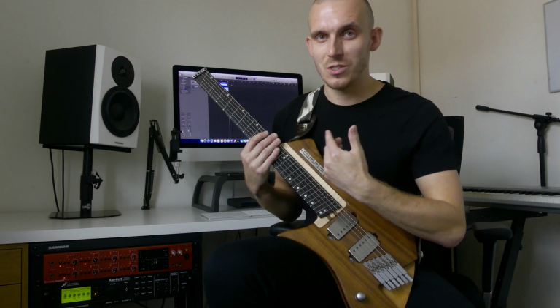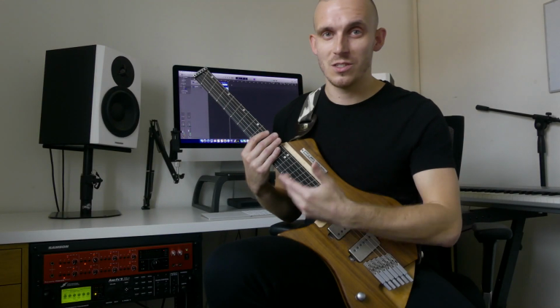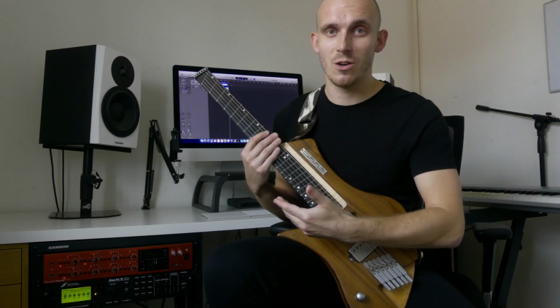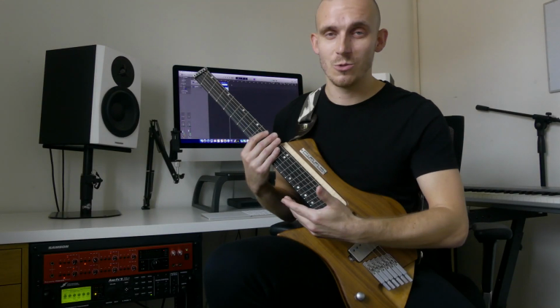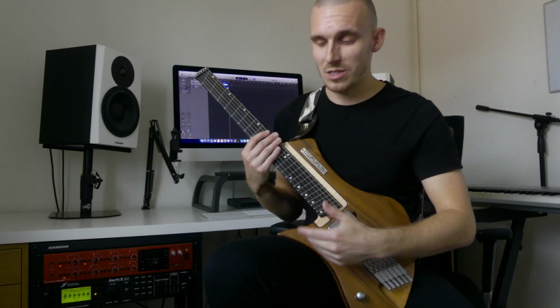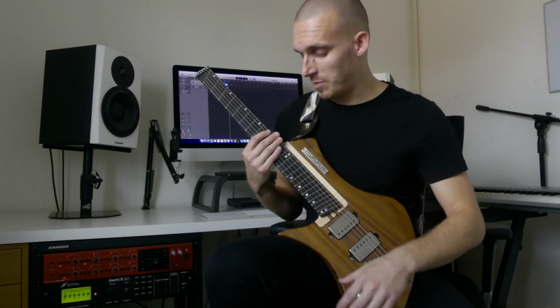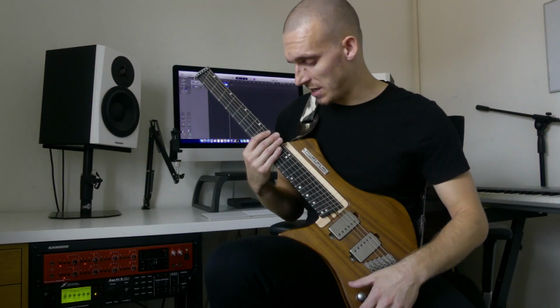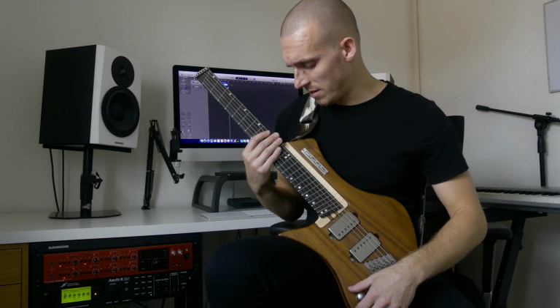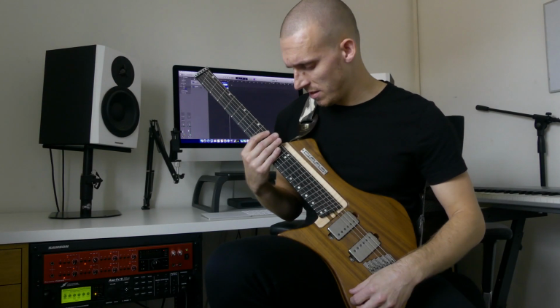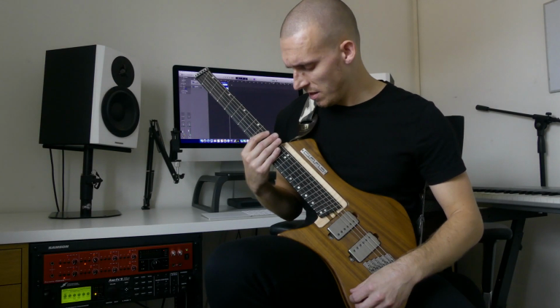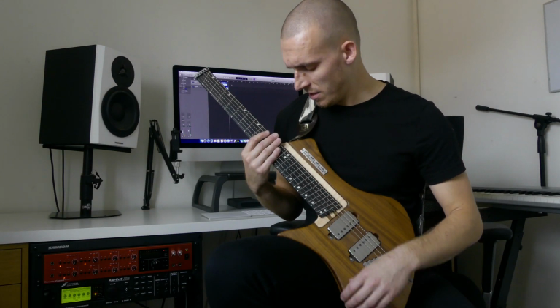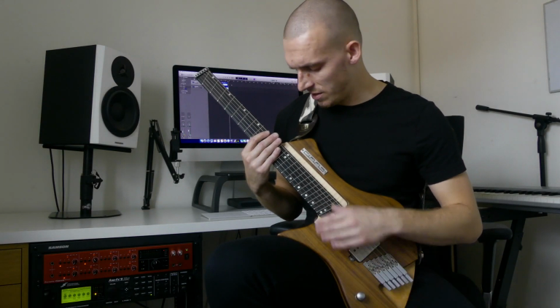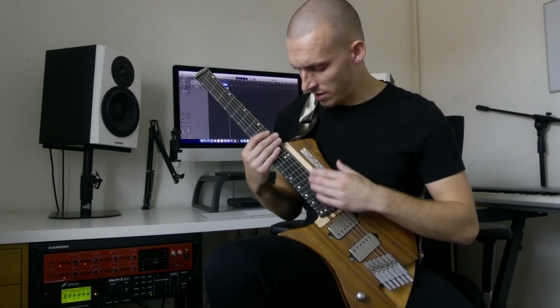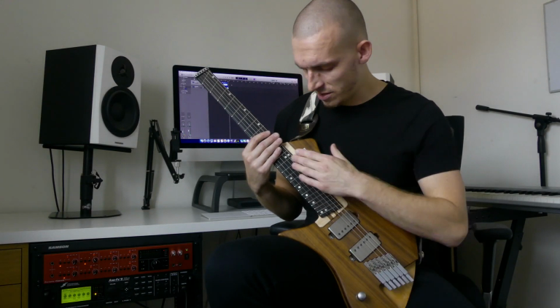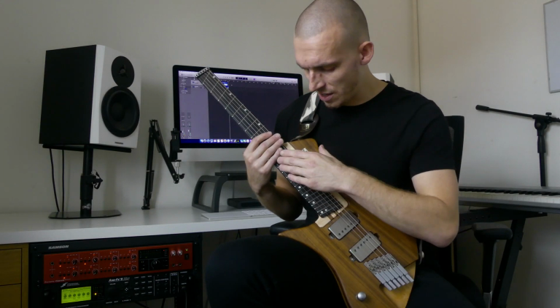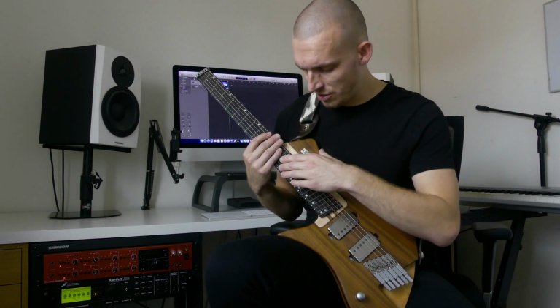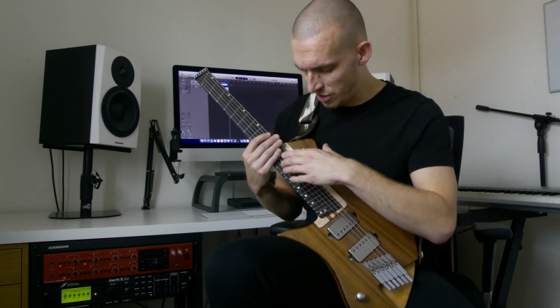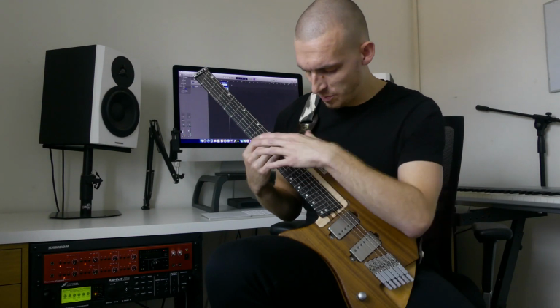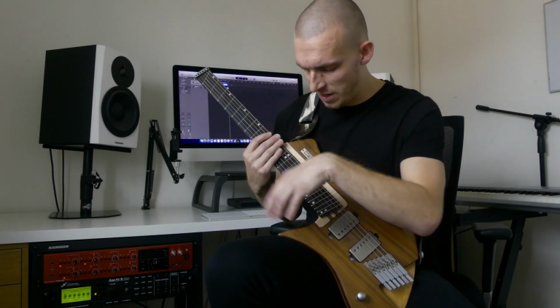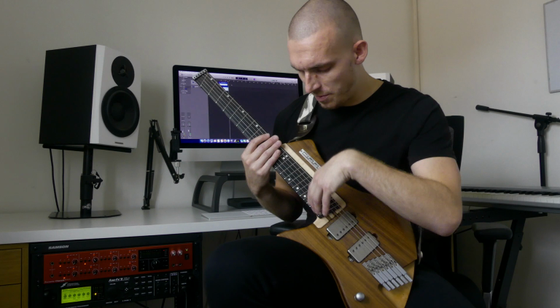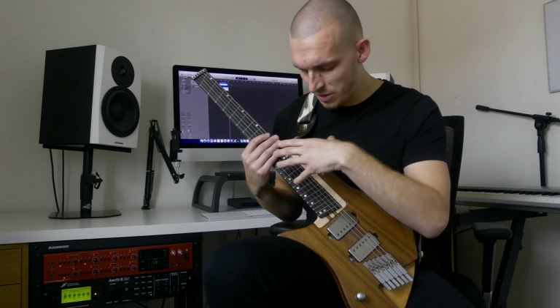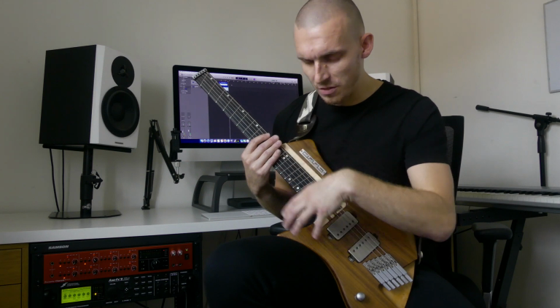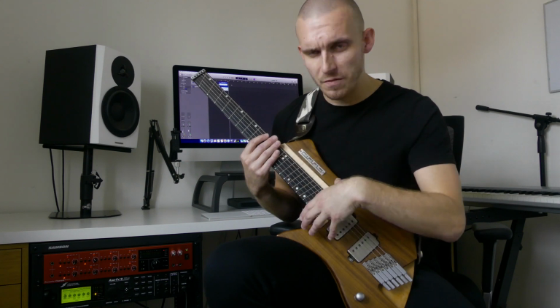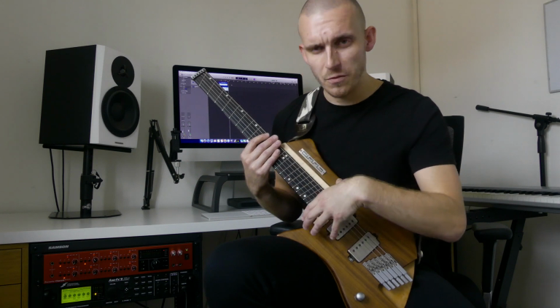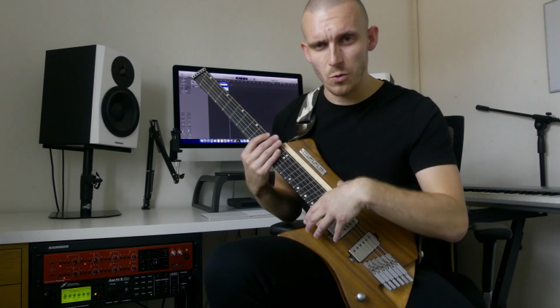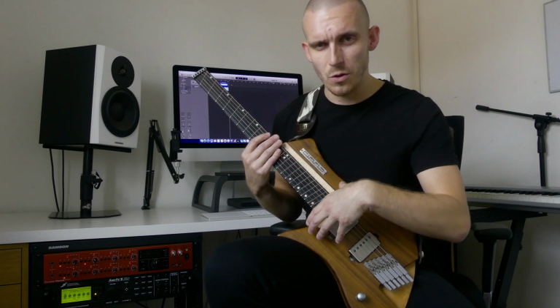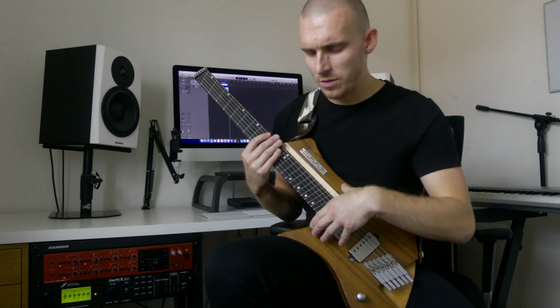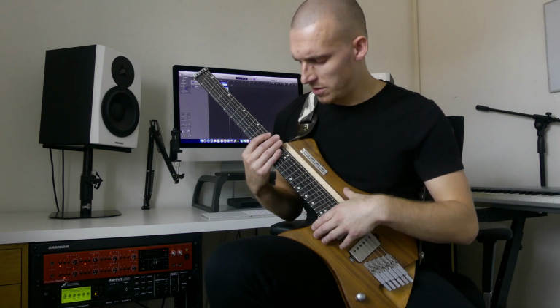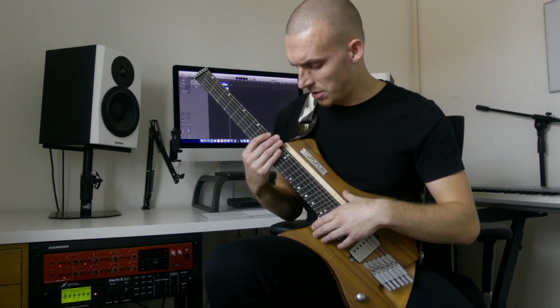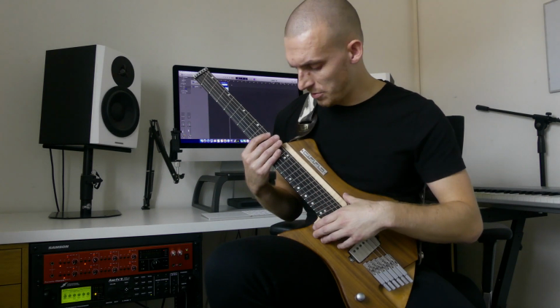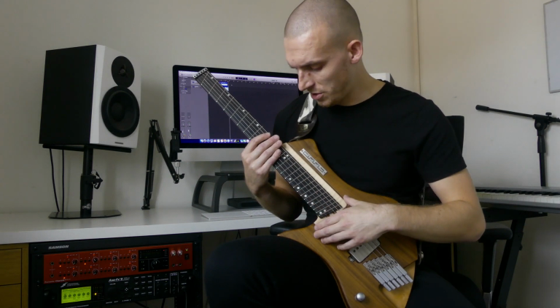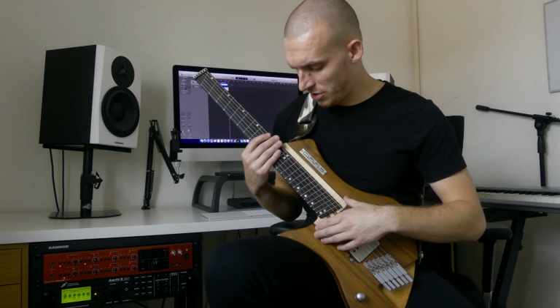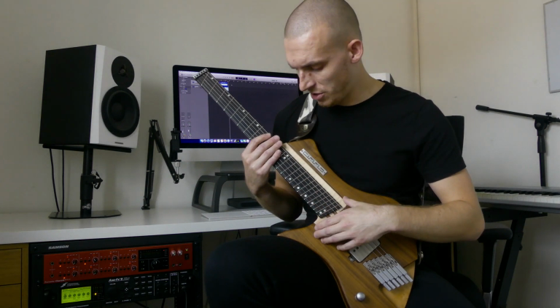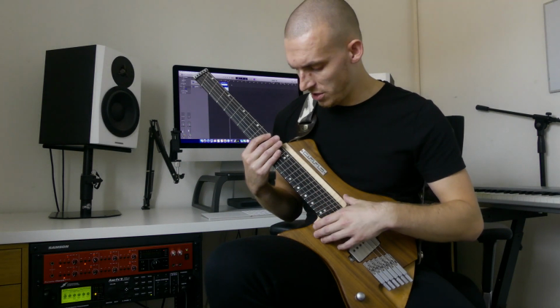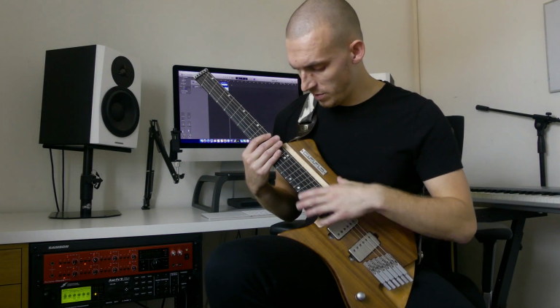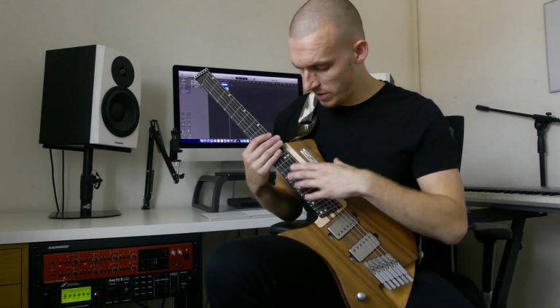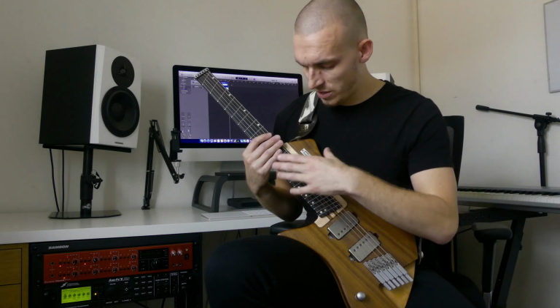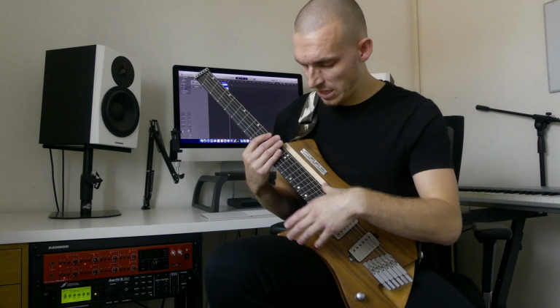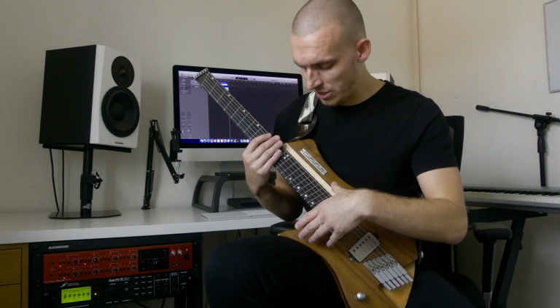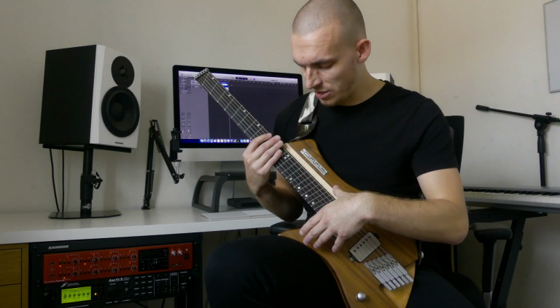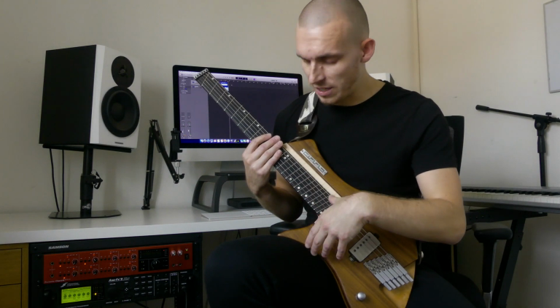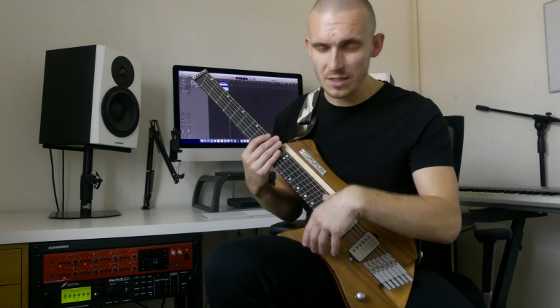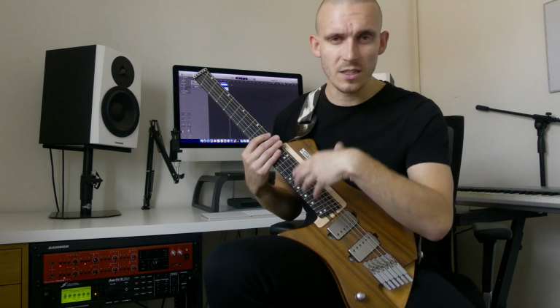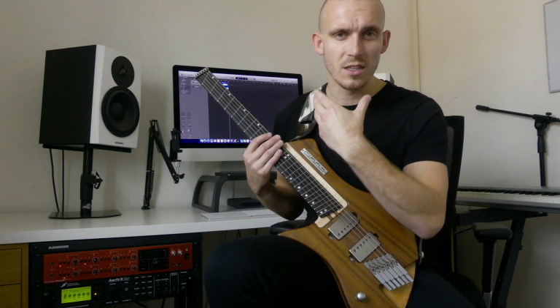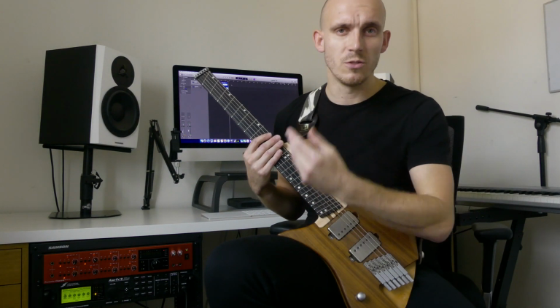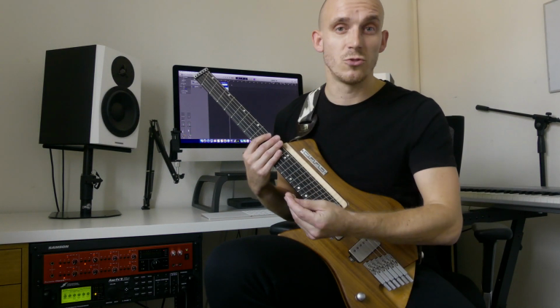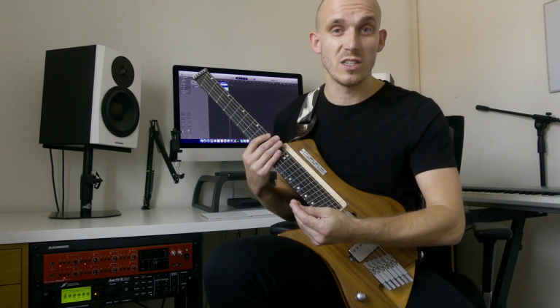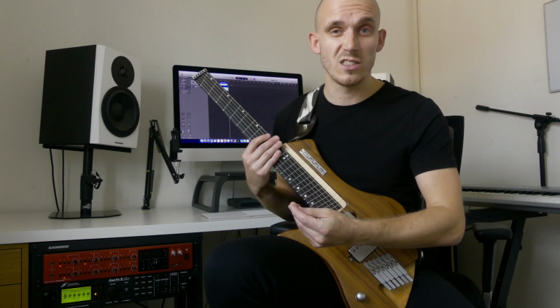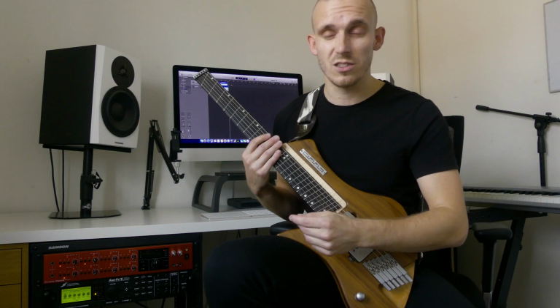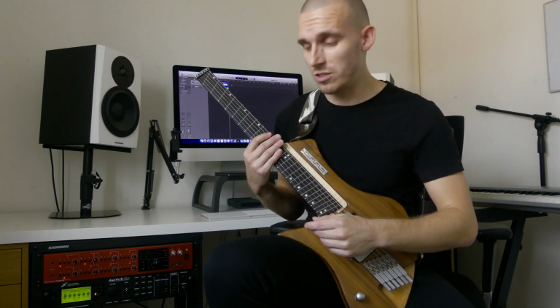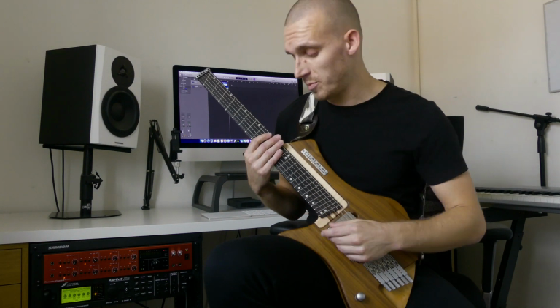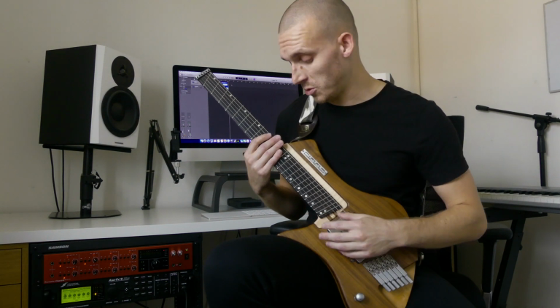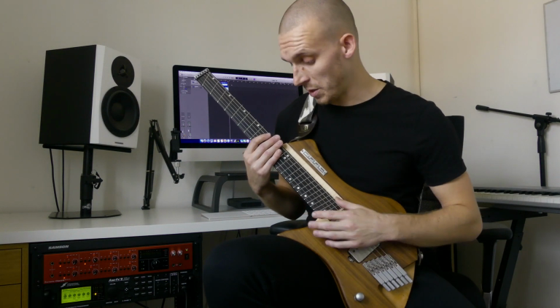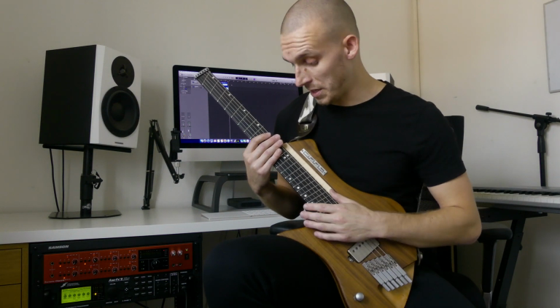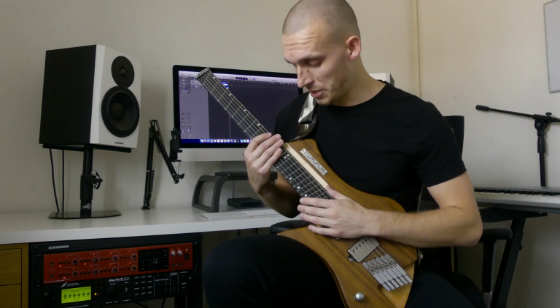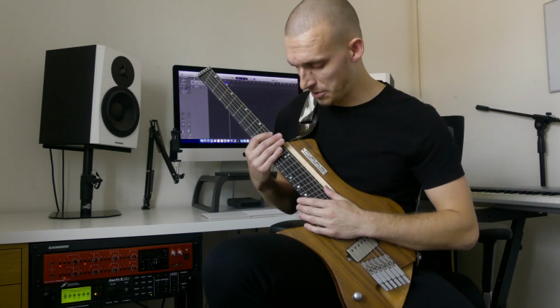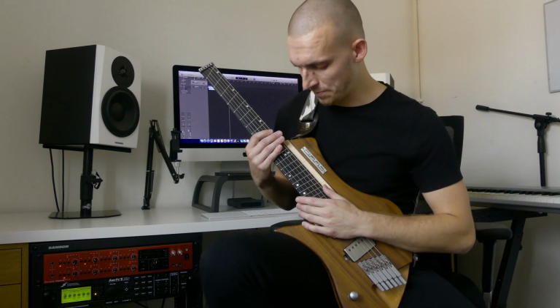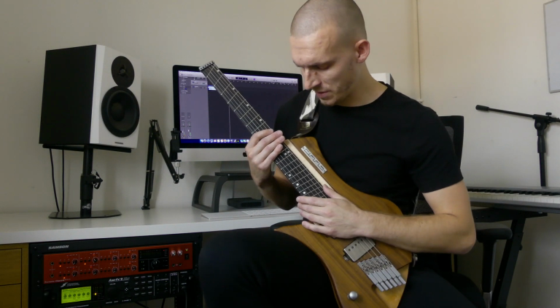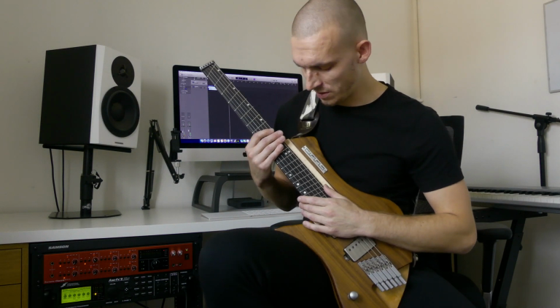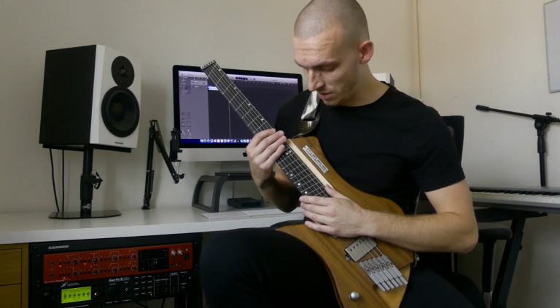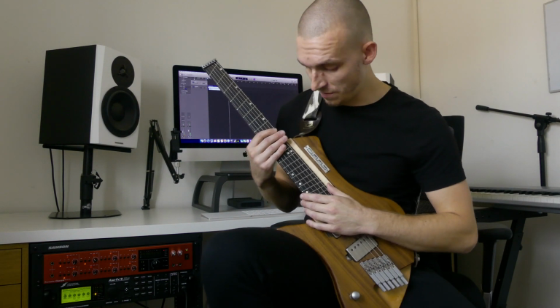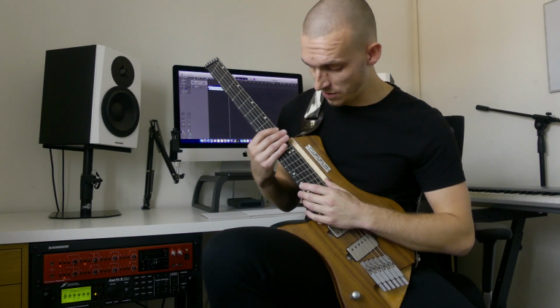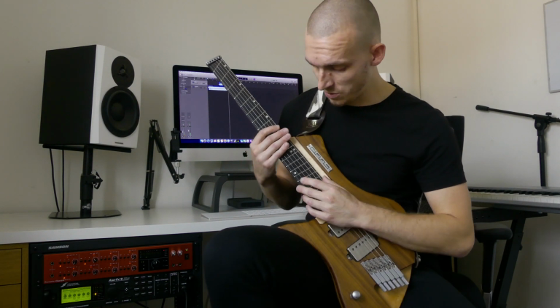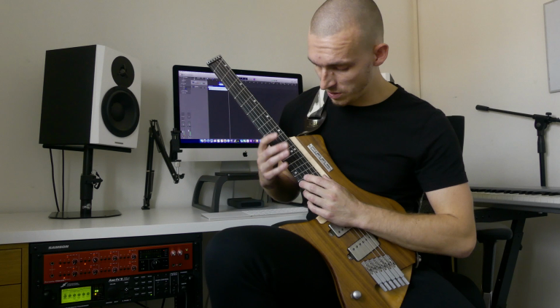So we're playing D standard tuning, which is a whole step down. This section is split up into four, so I'm just going to show you each section and then the little transitions between each.